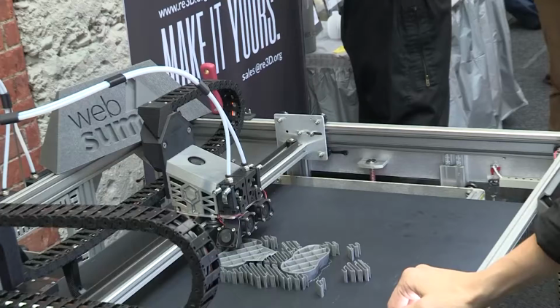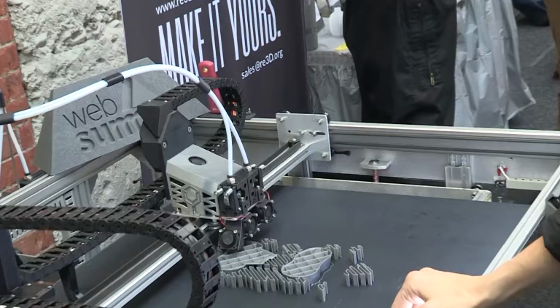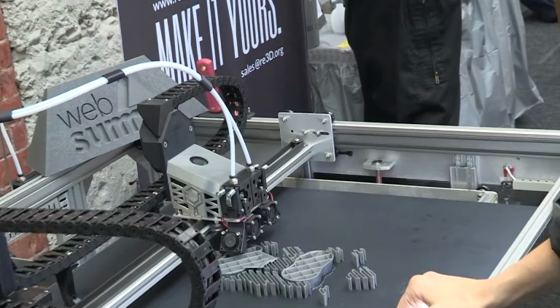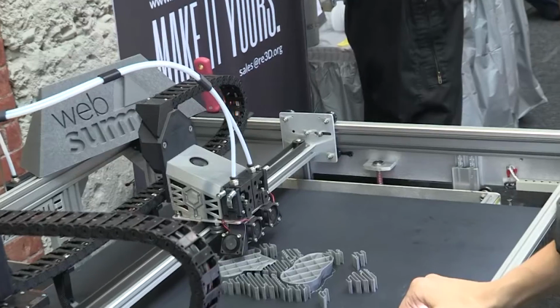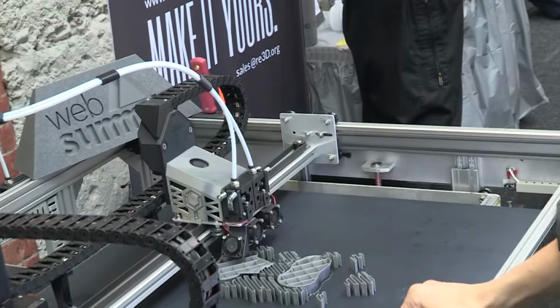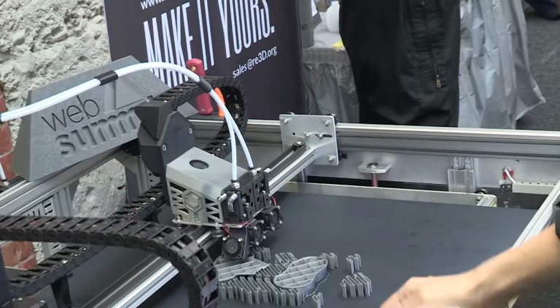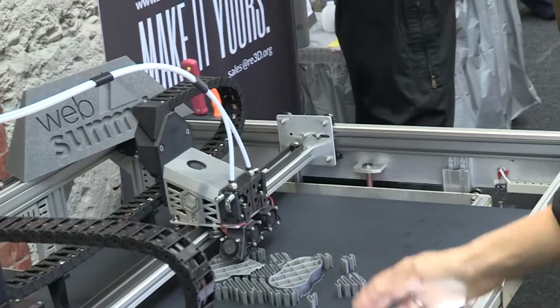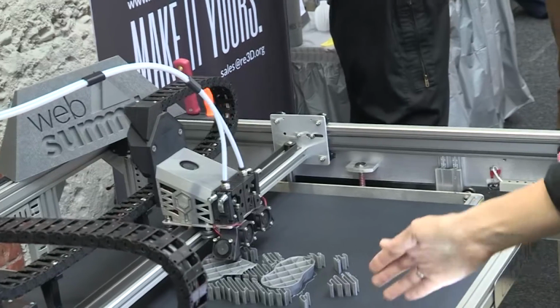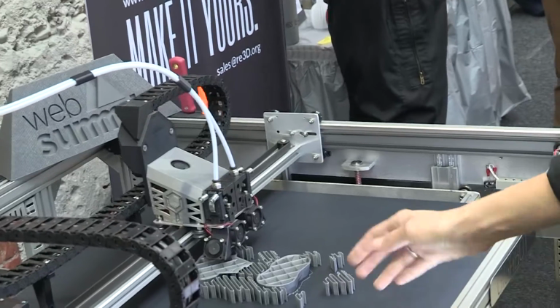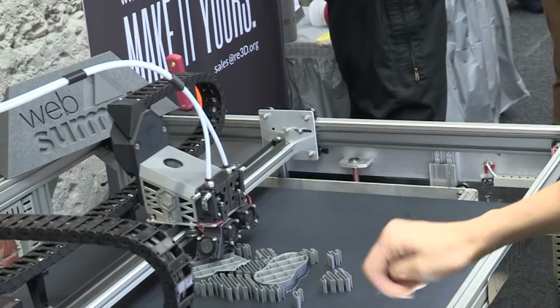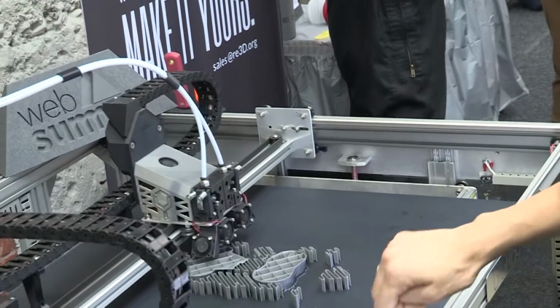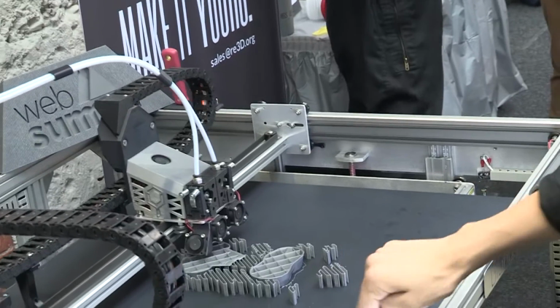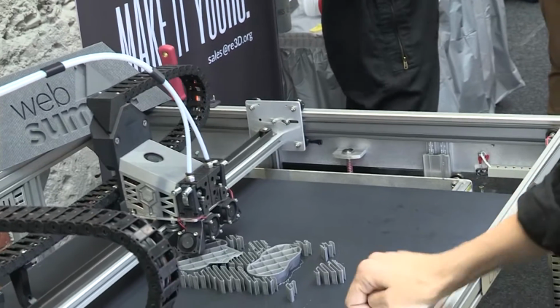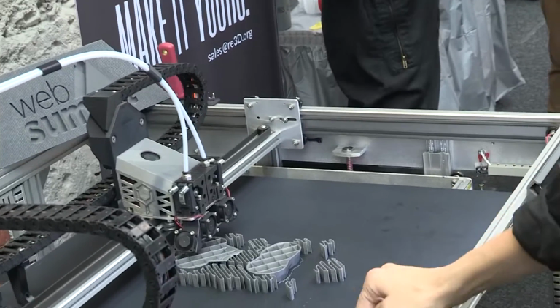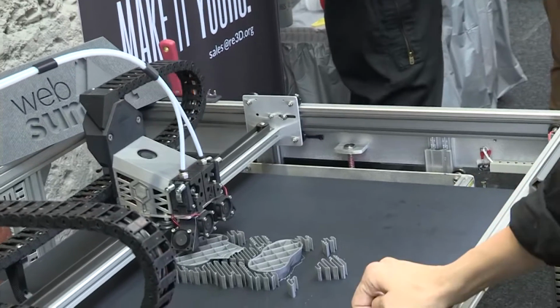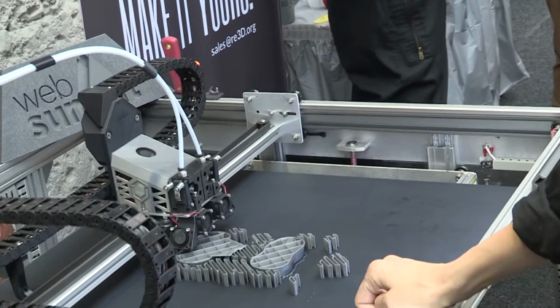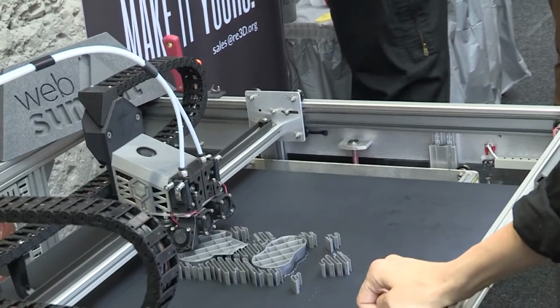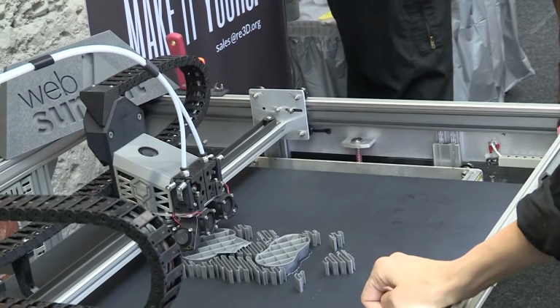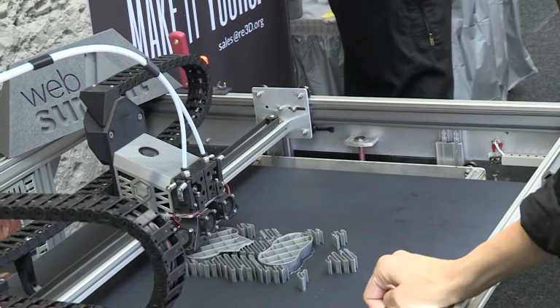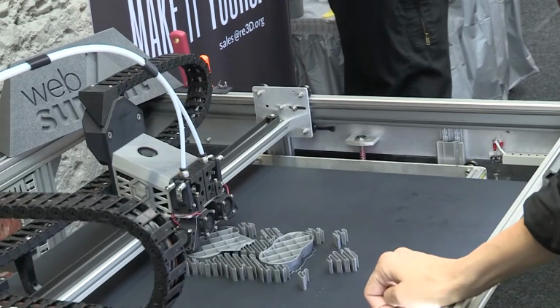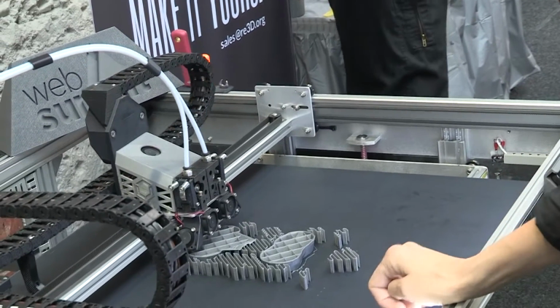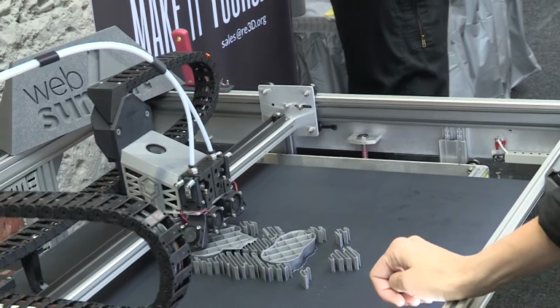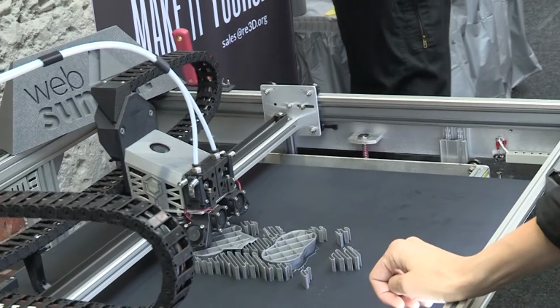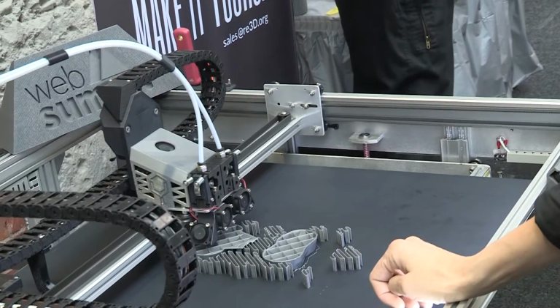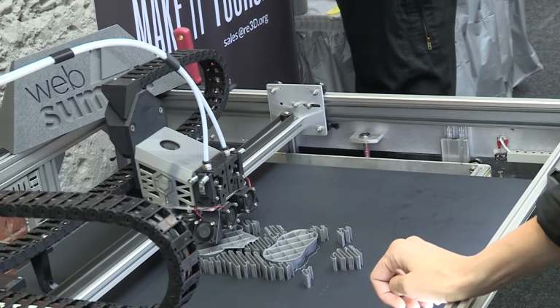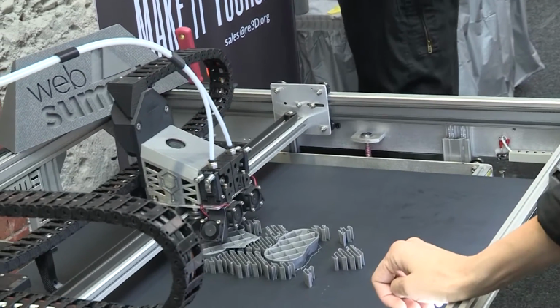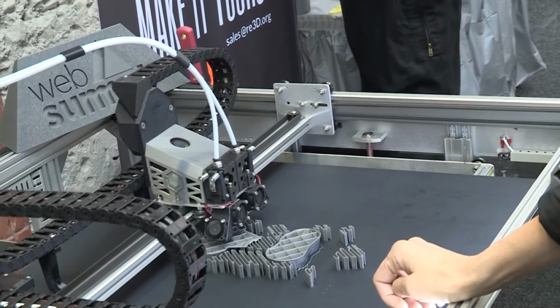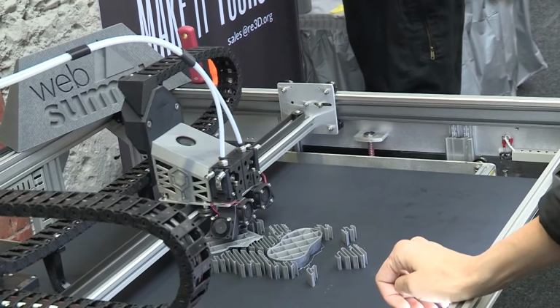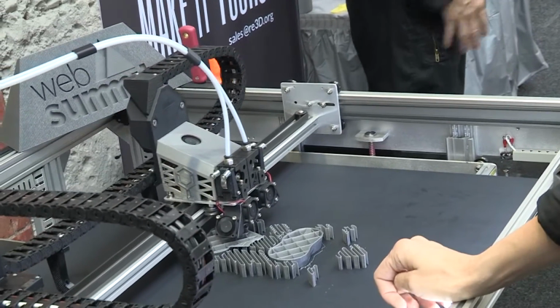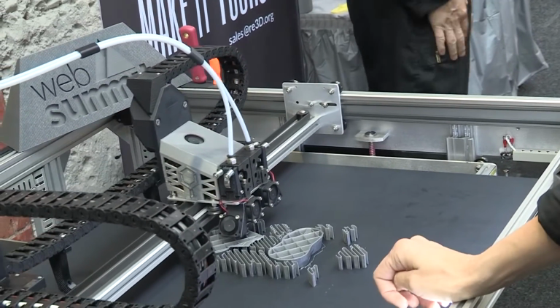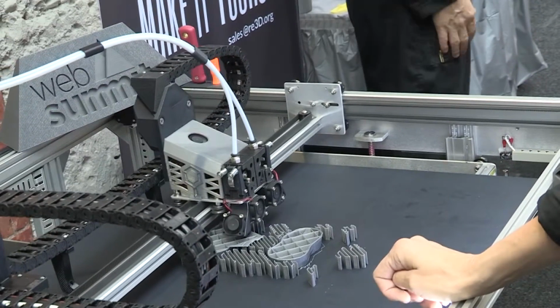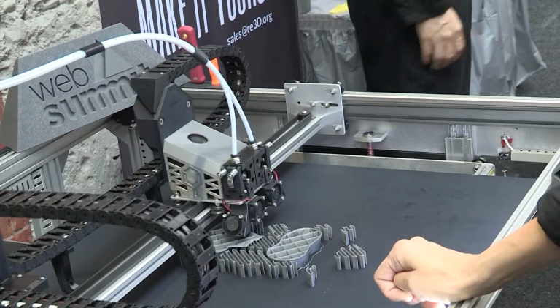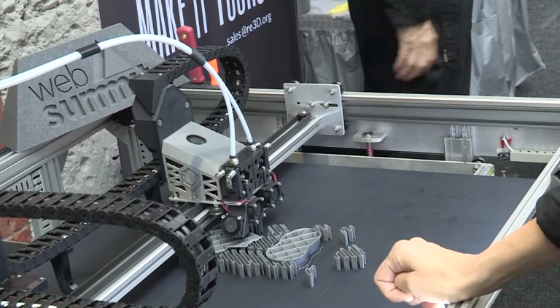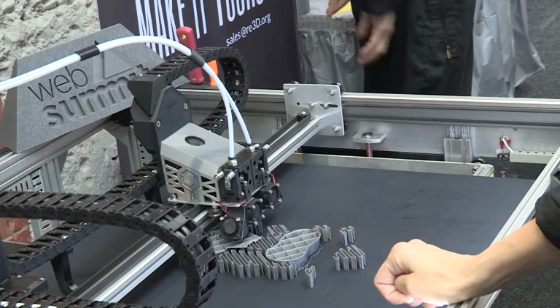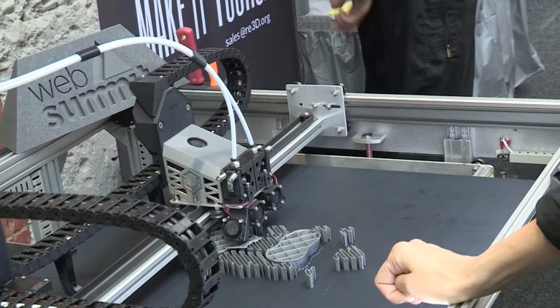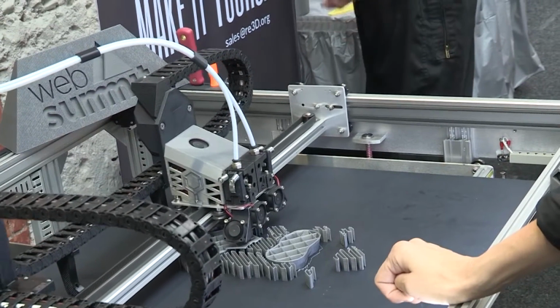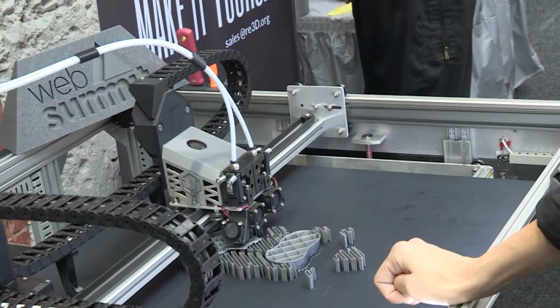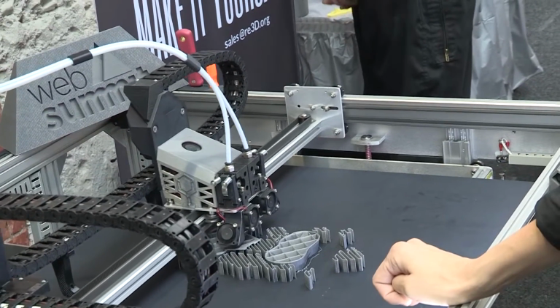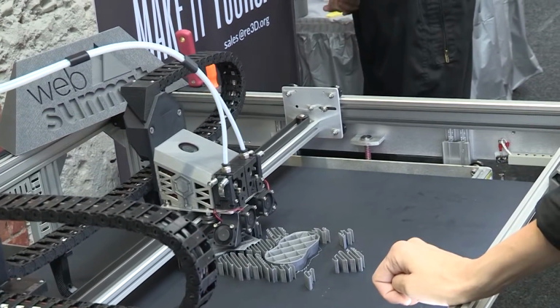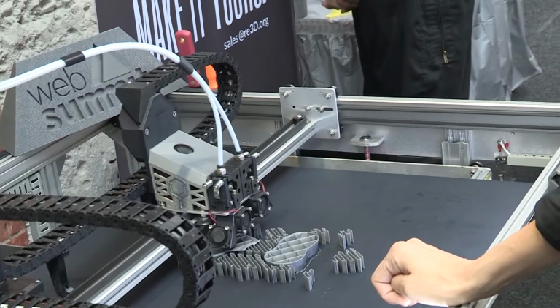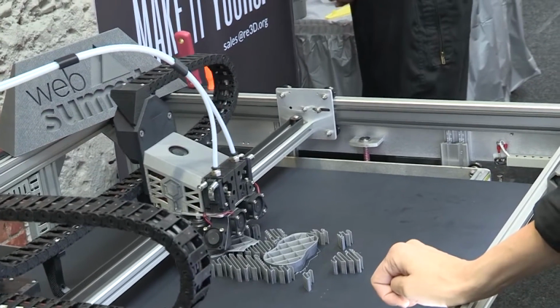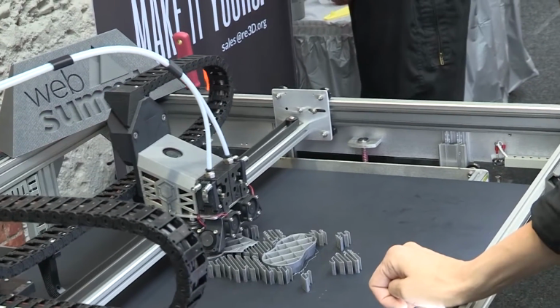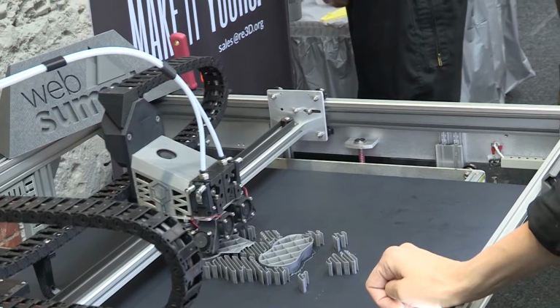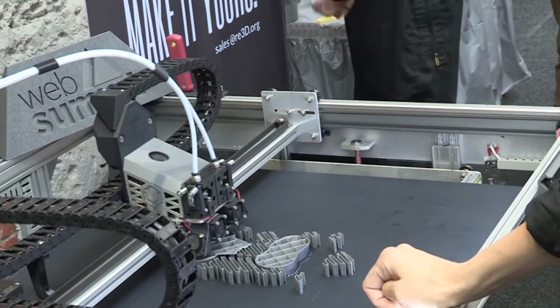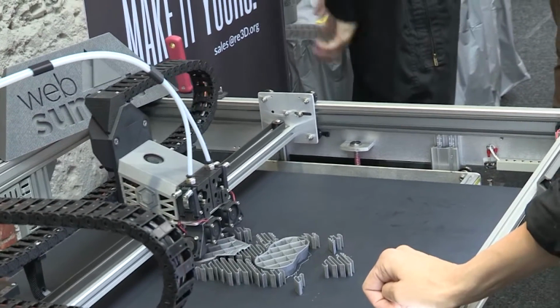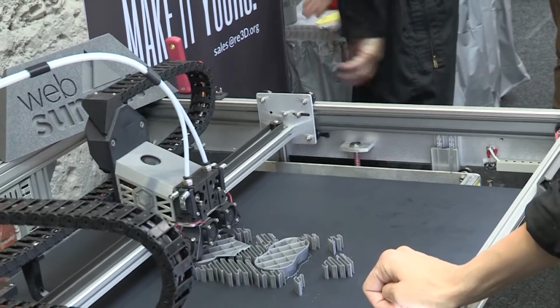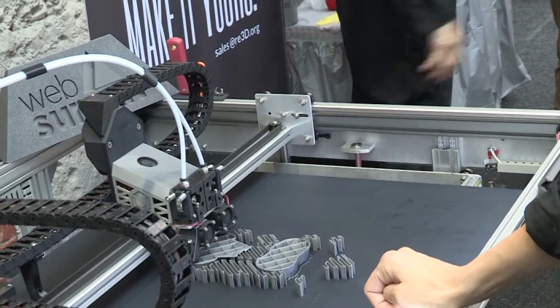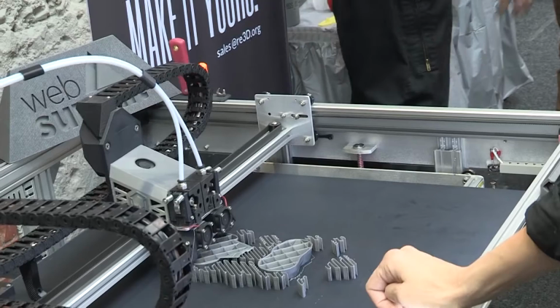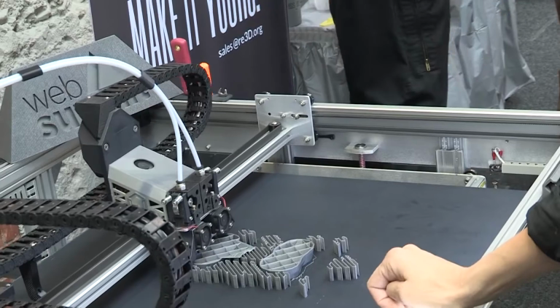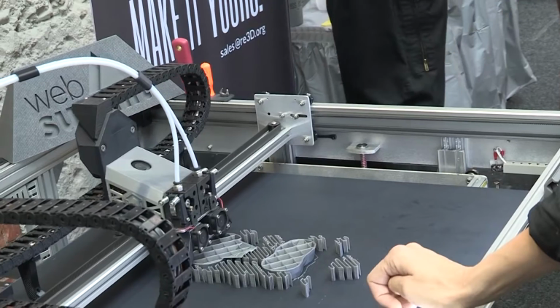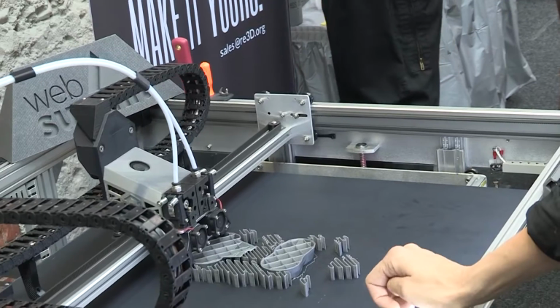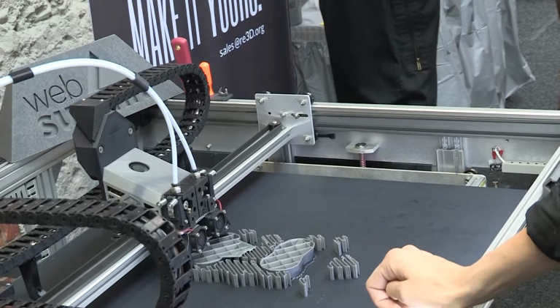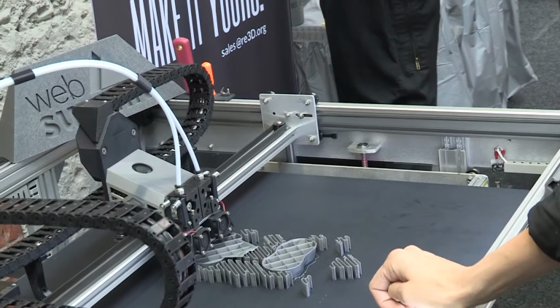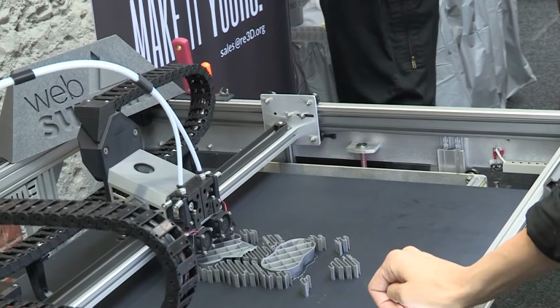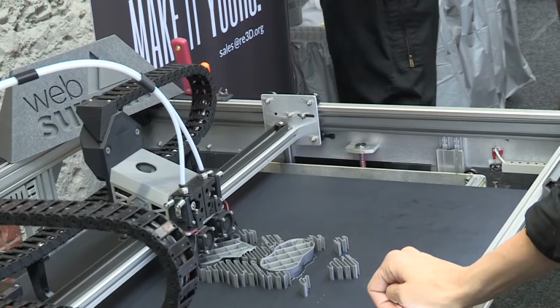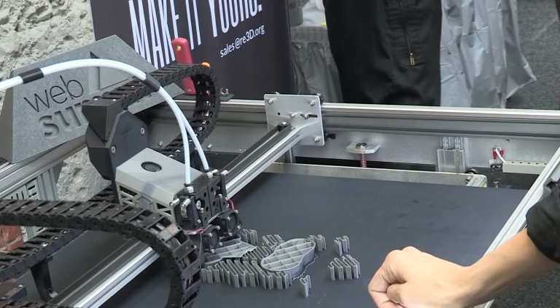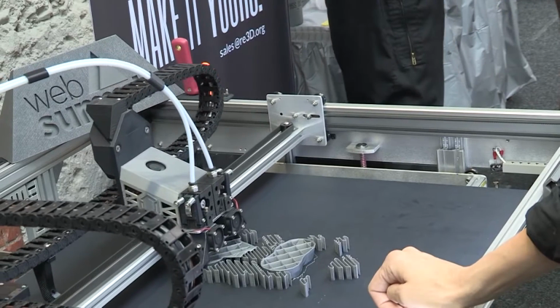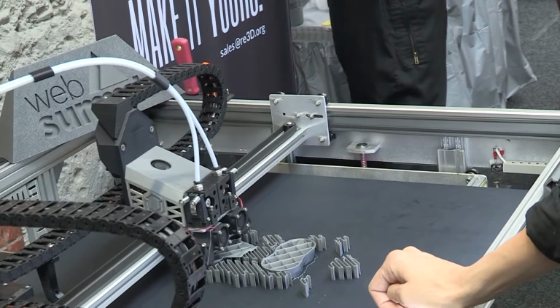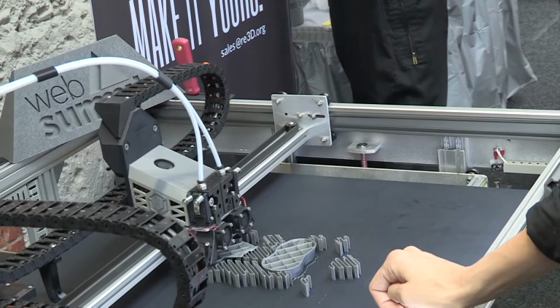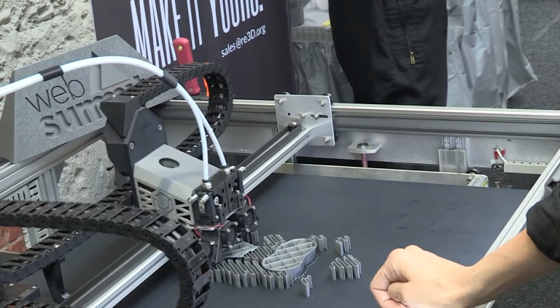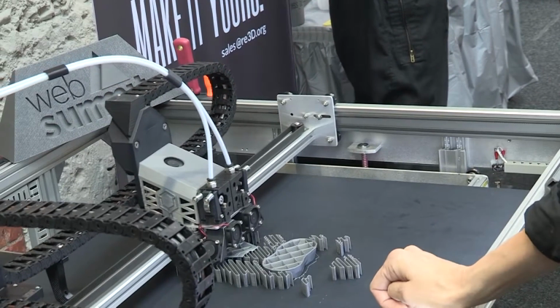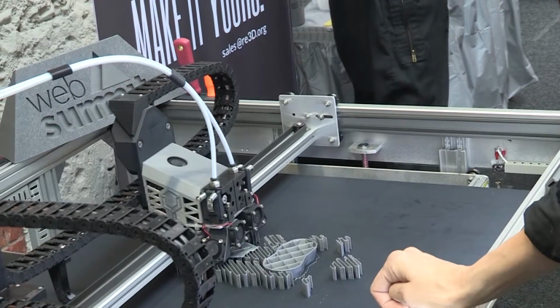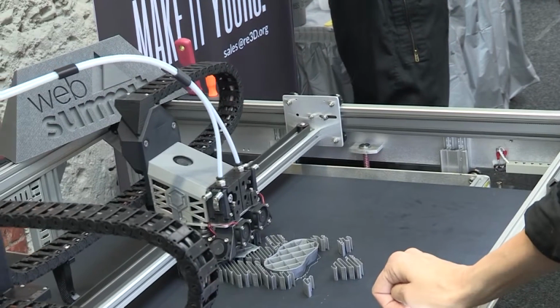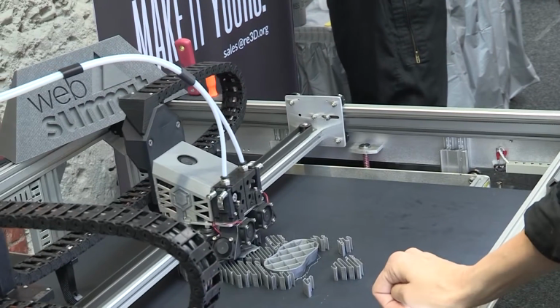This is the Gigabot. Gigabot is like a little person — it's super friendly. It's the most affordable 3D printer you can get.